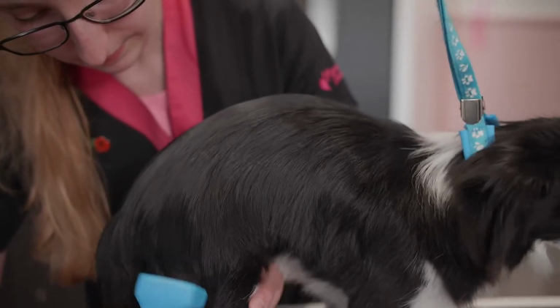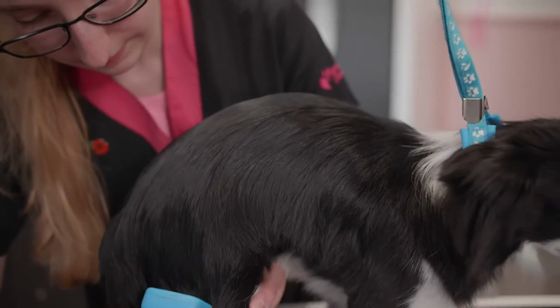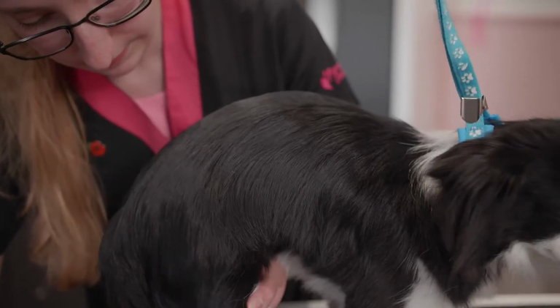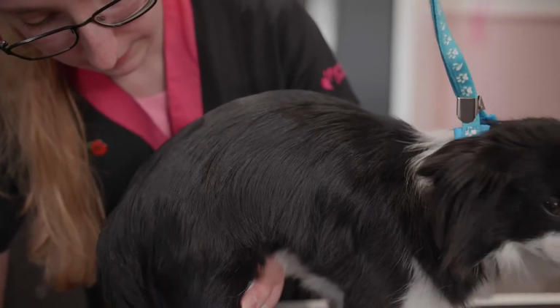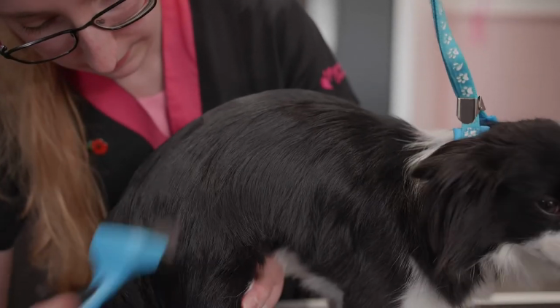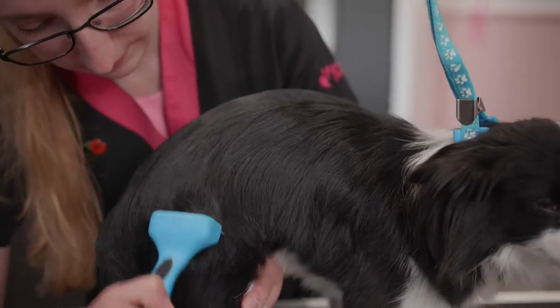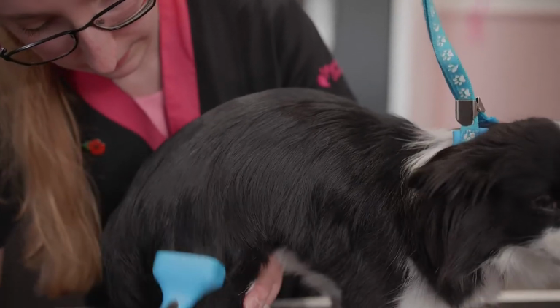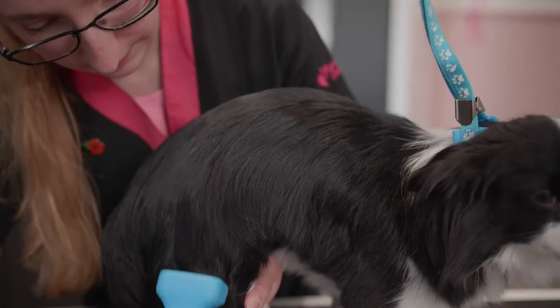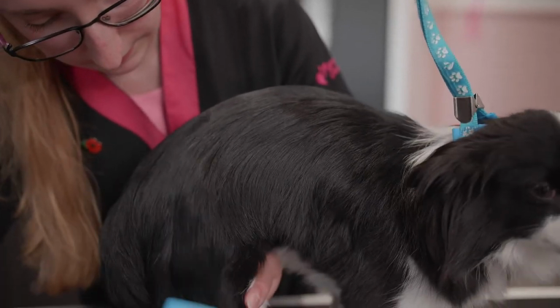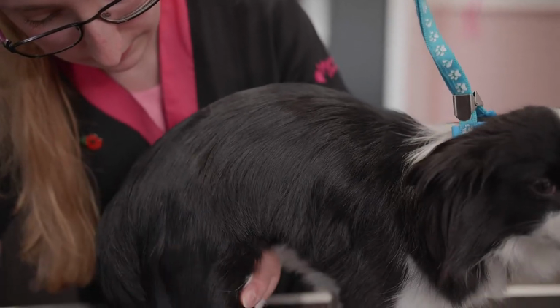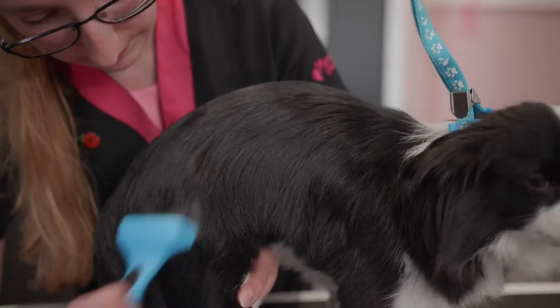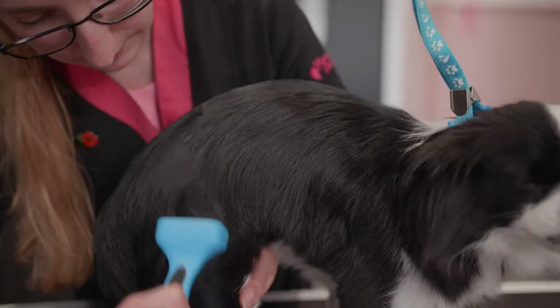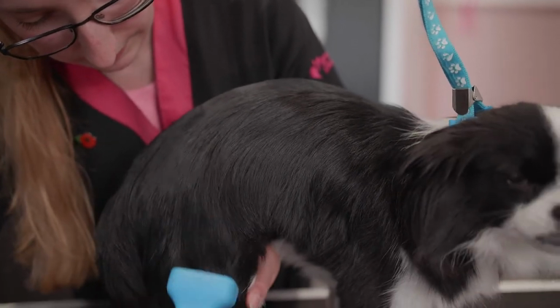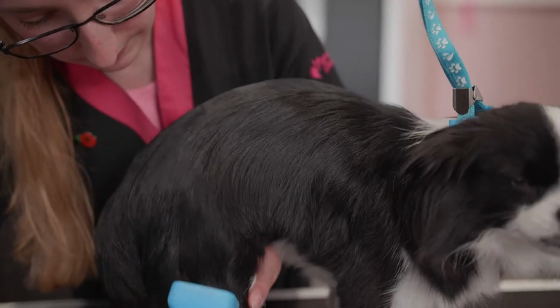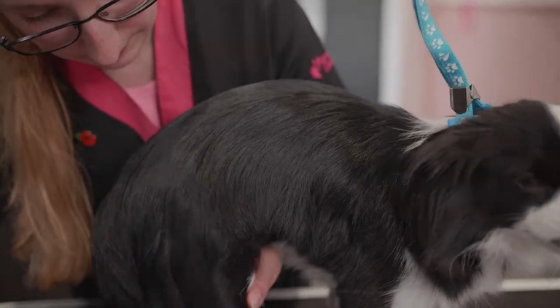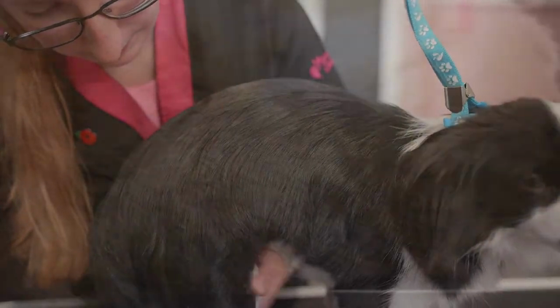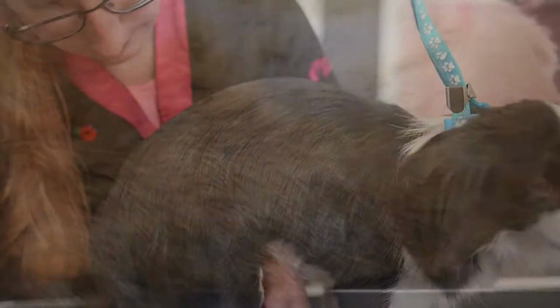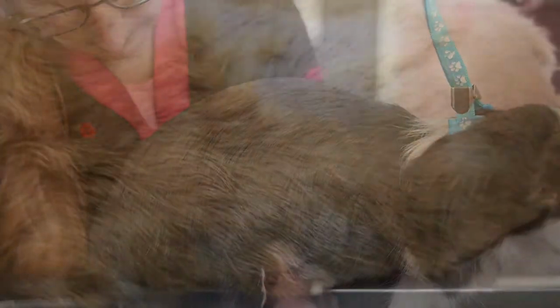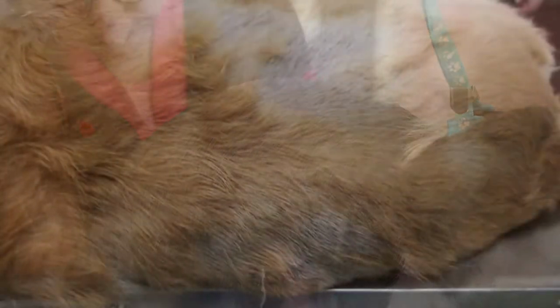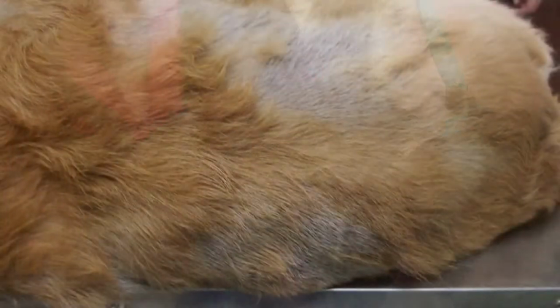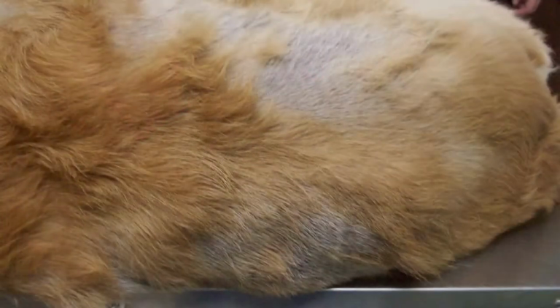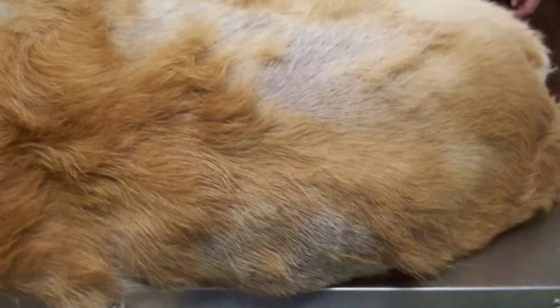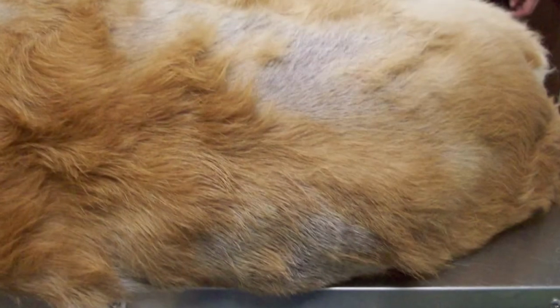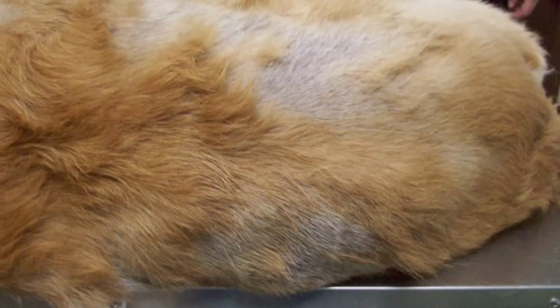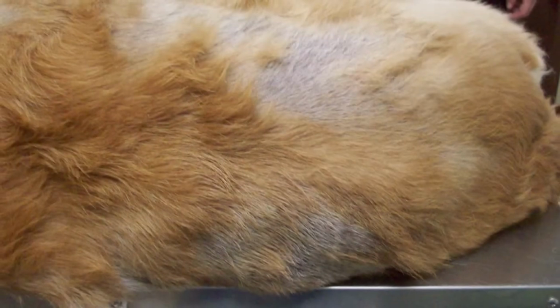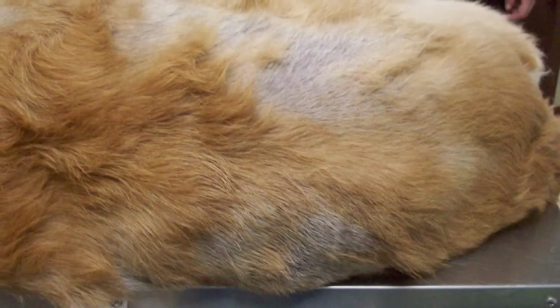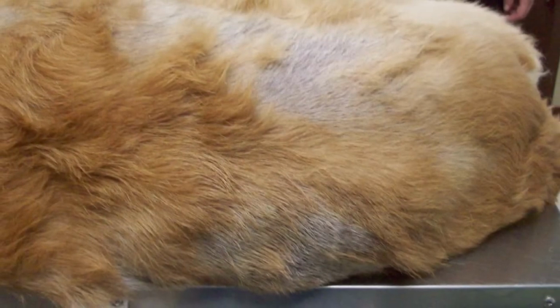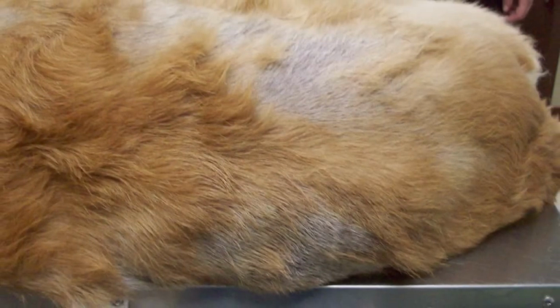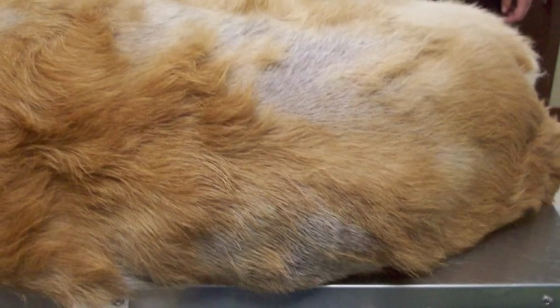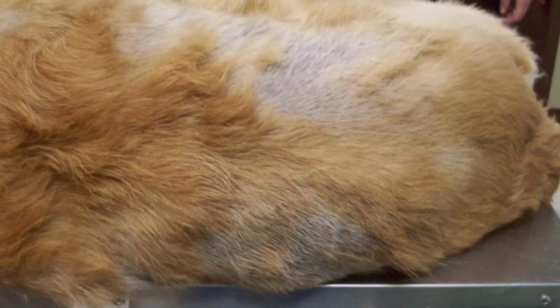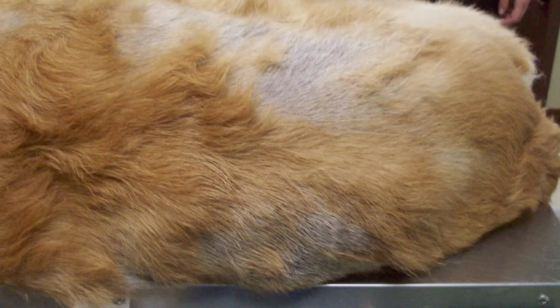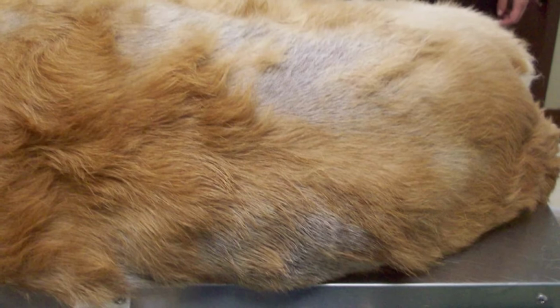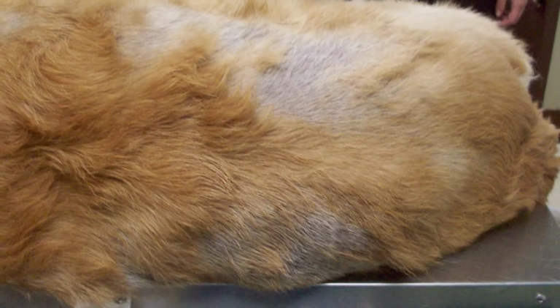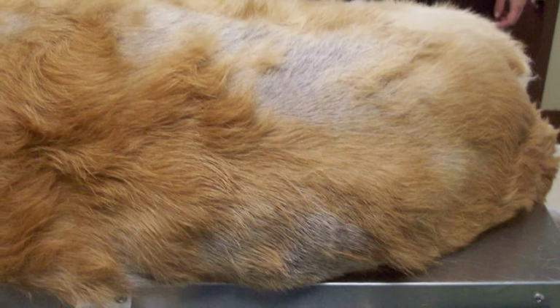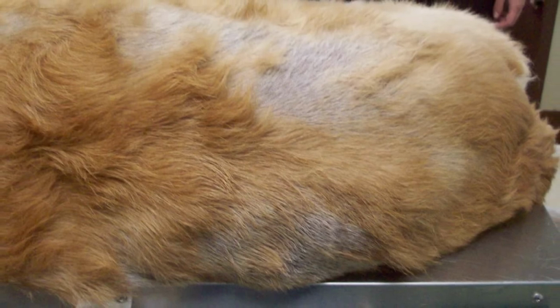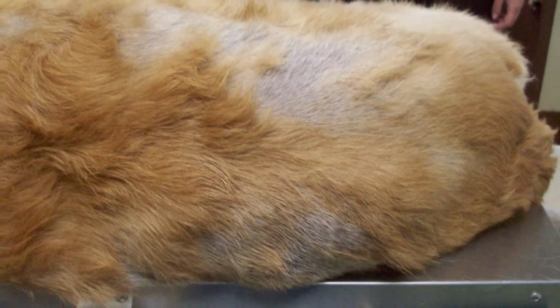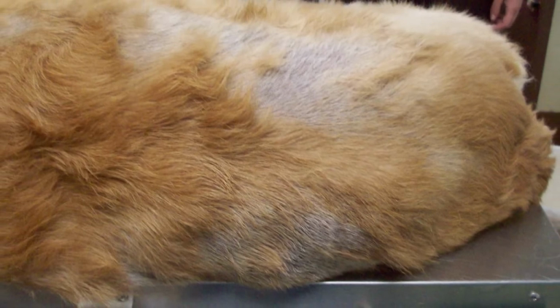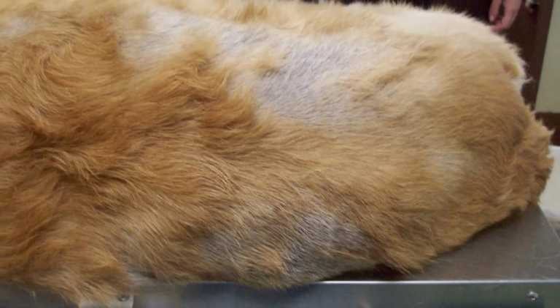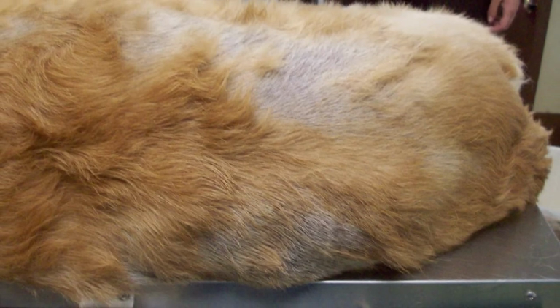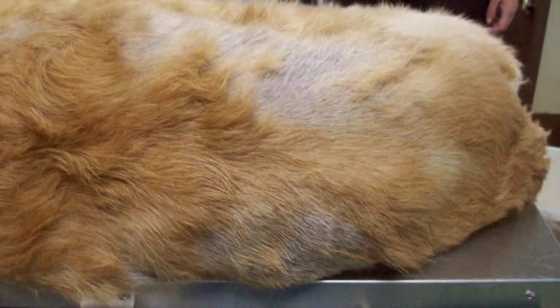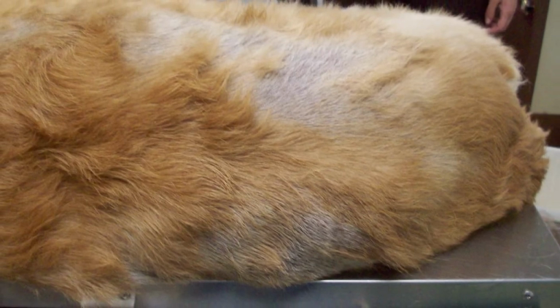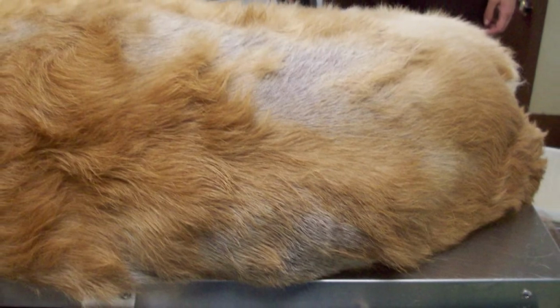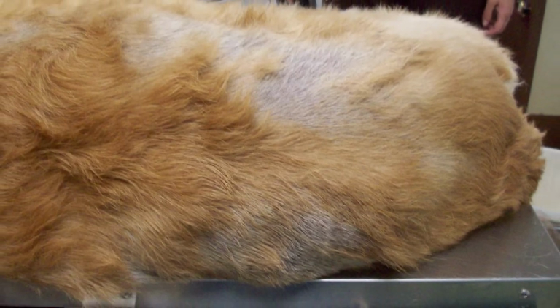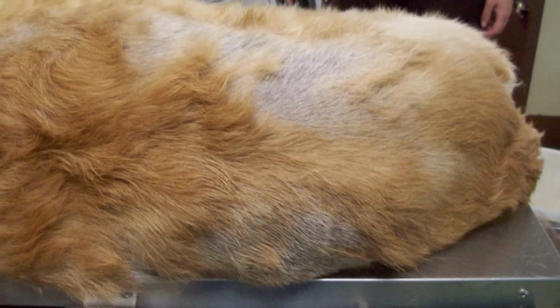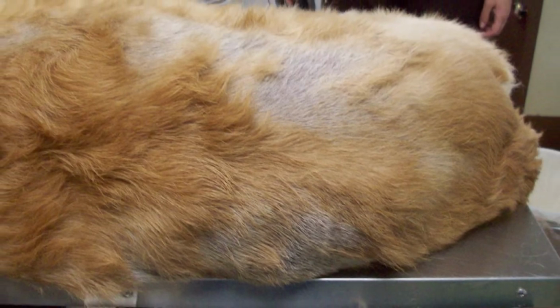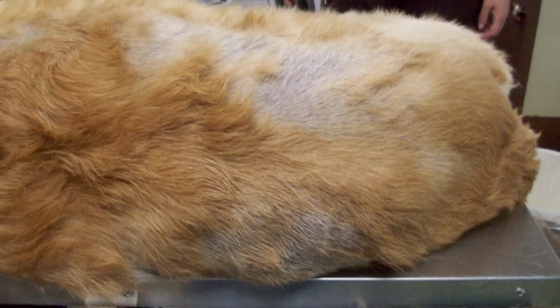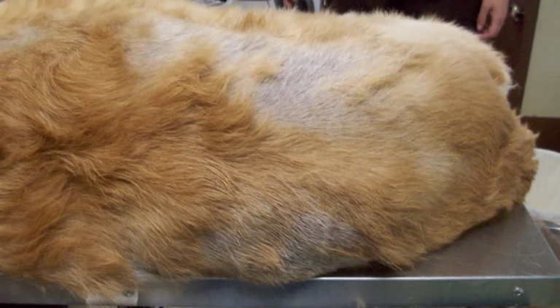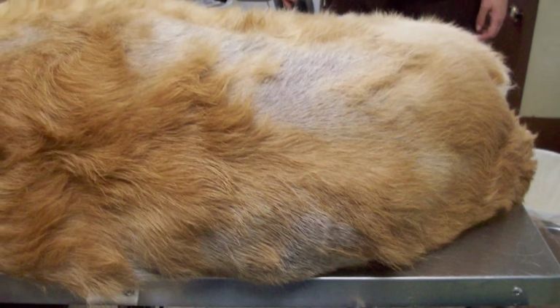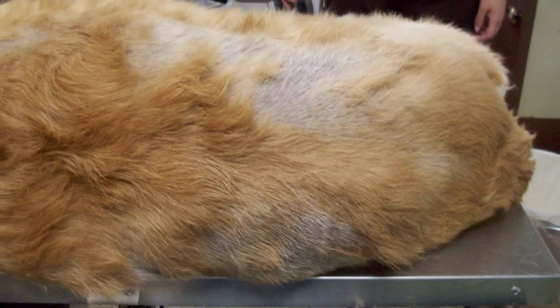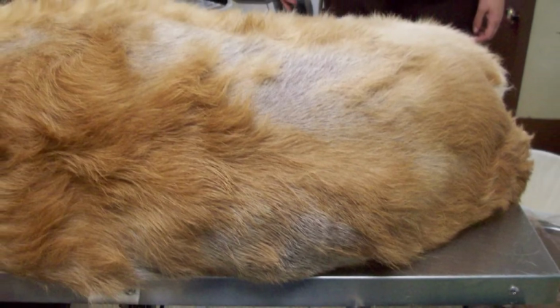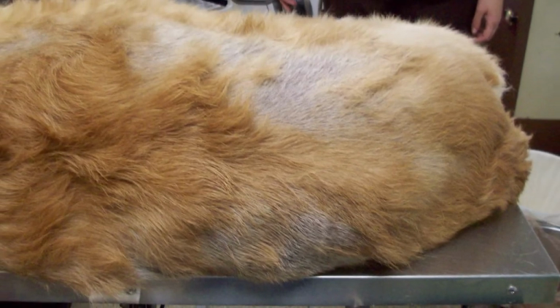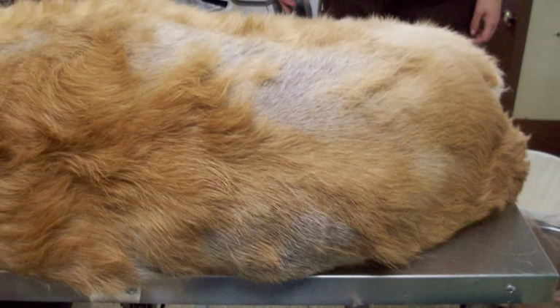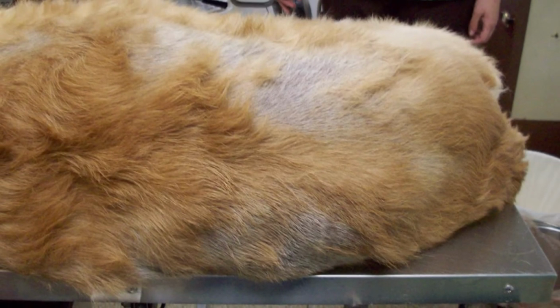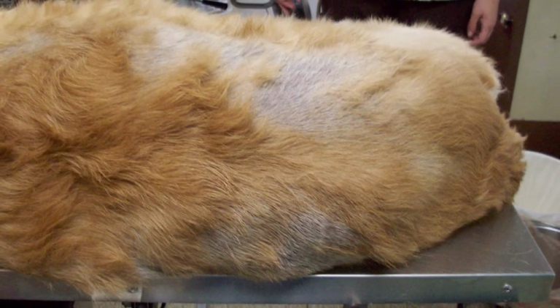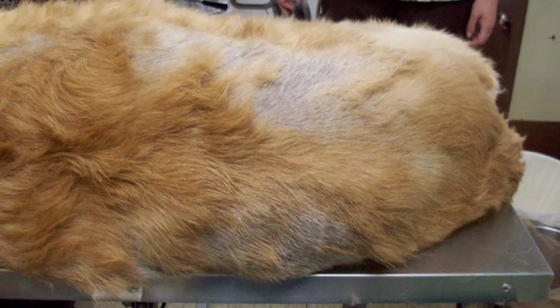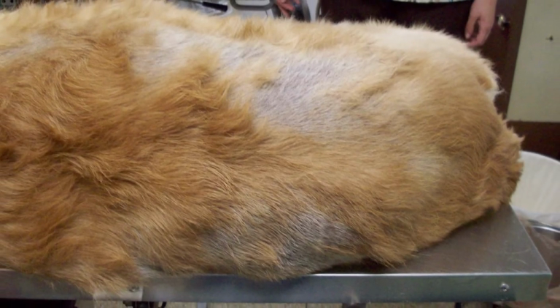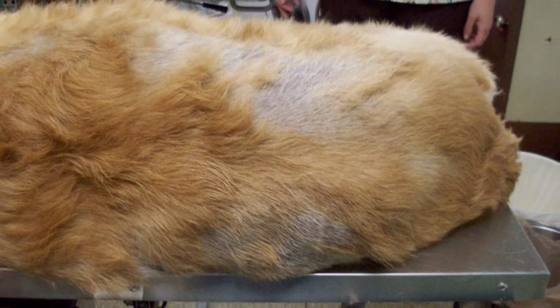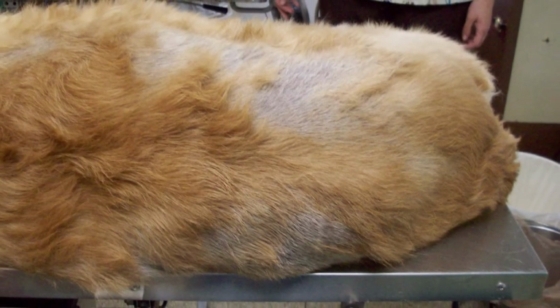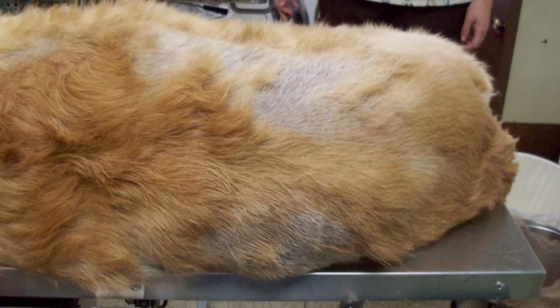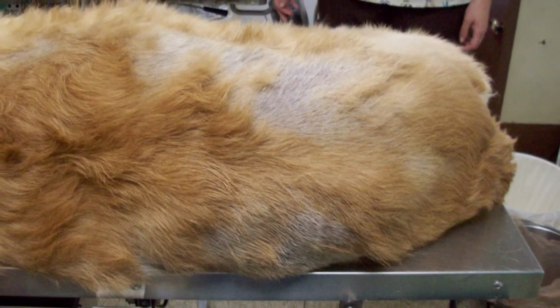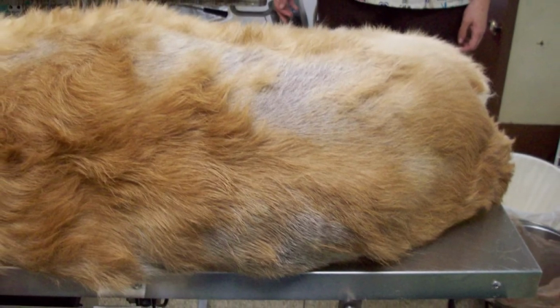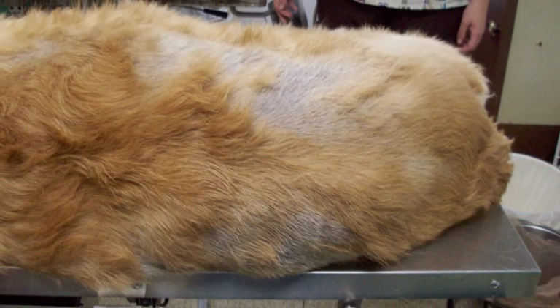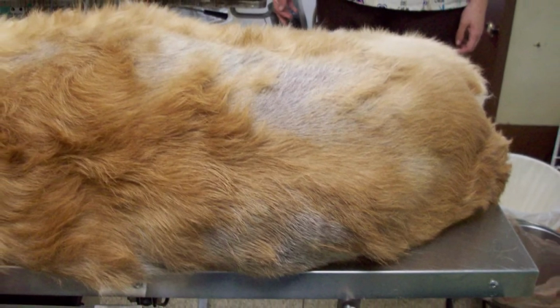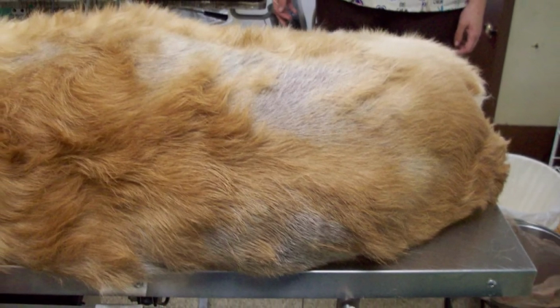Cutting of the top coat and undercoat will damage the hair and can result in a condition called coat funk.